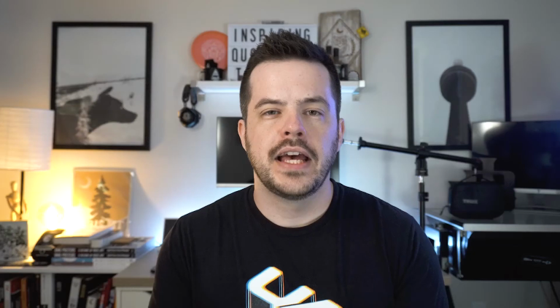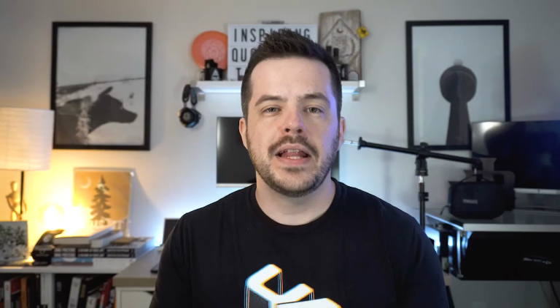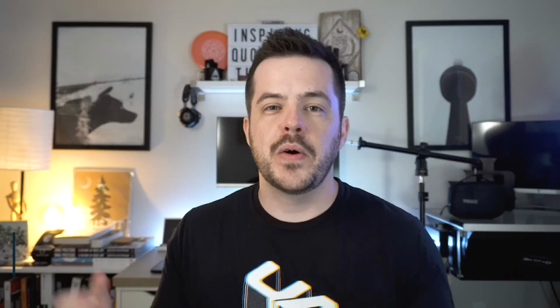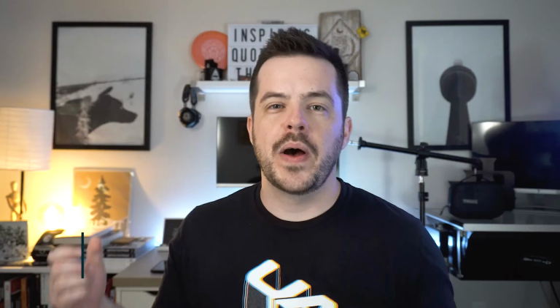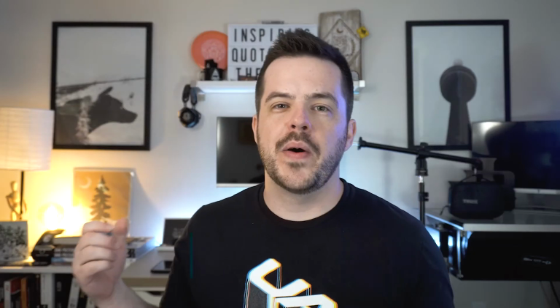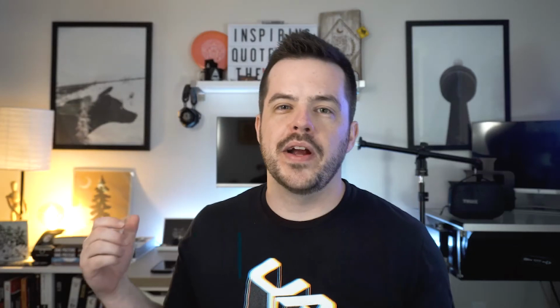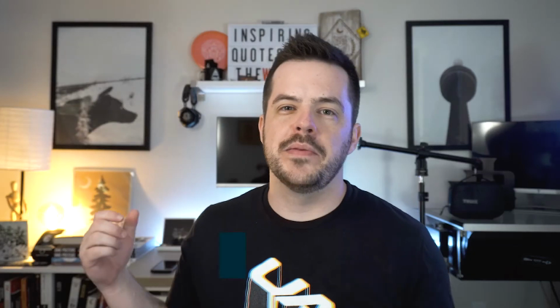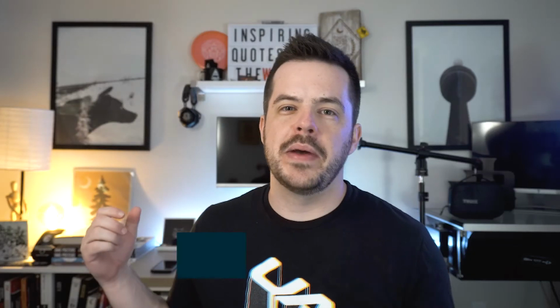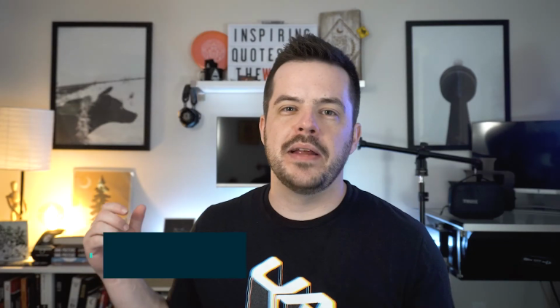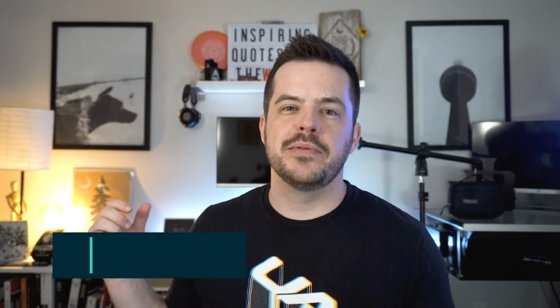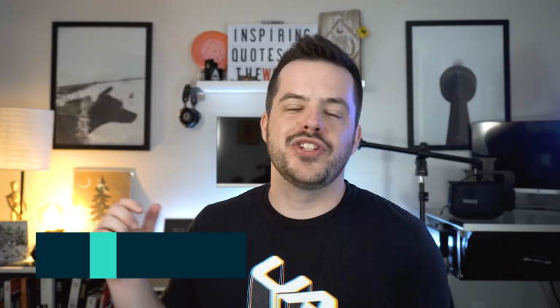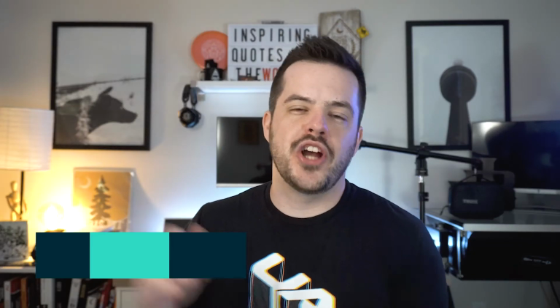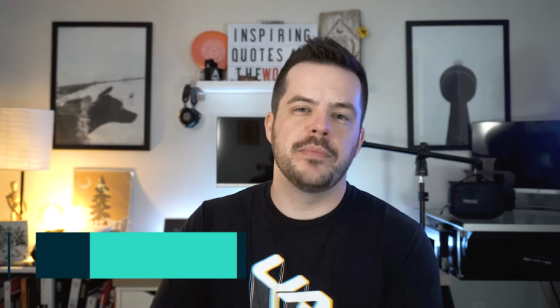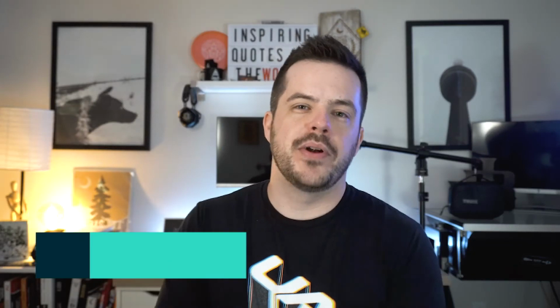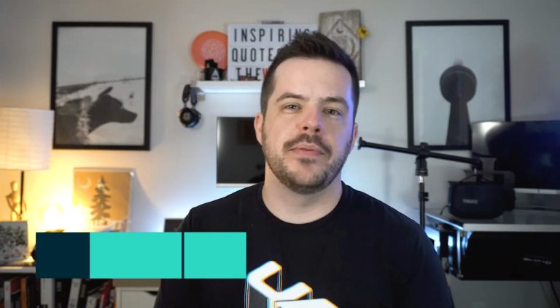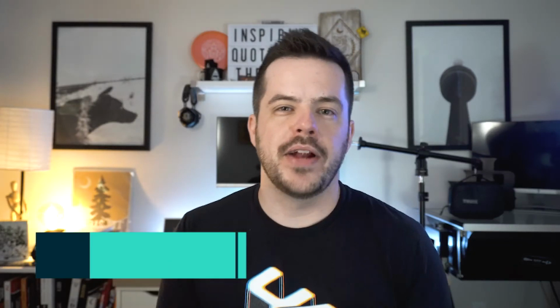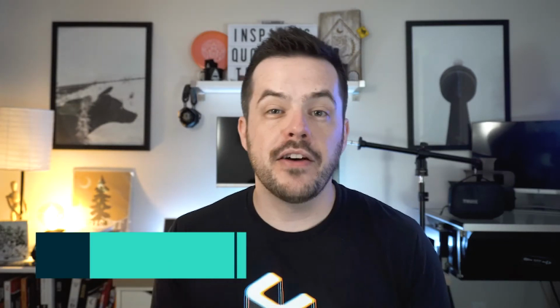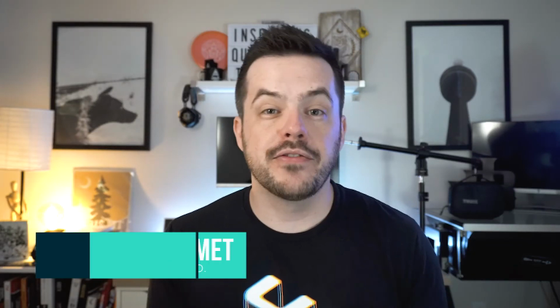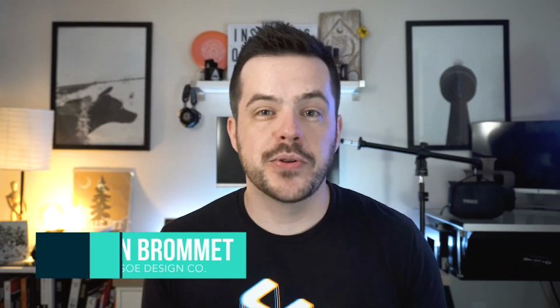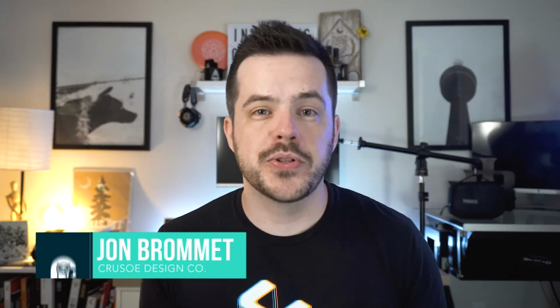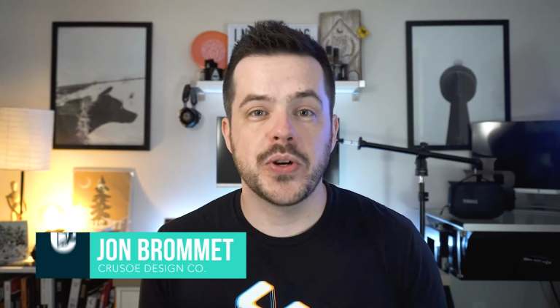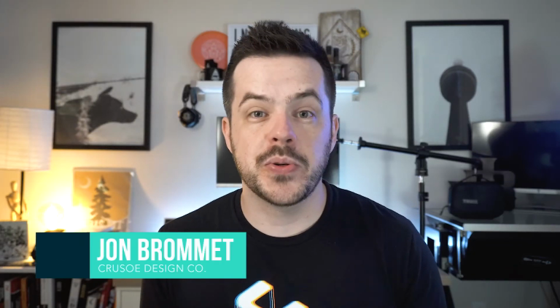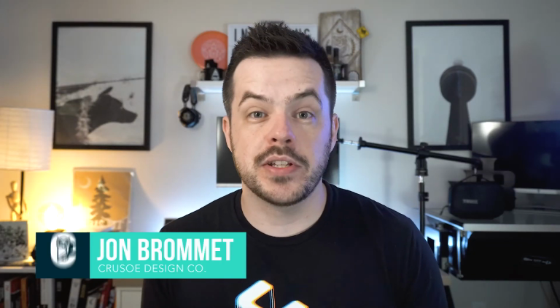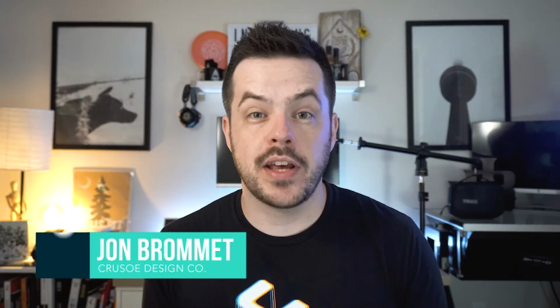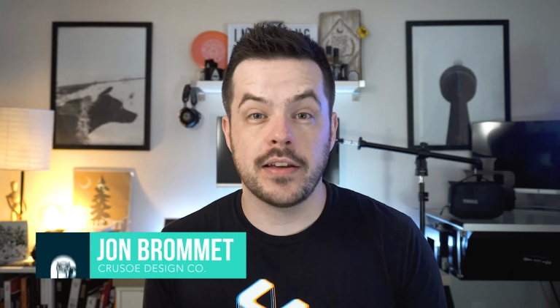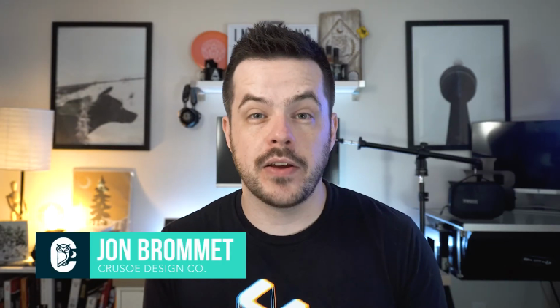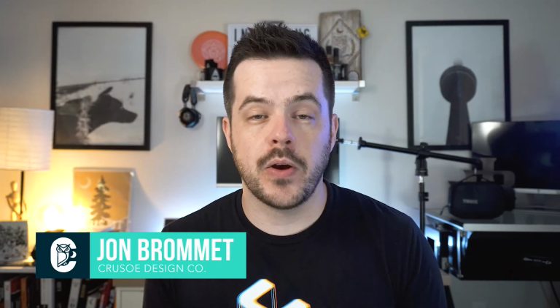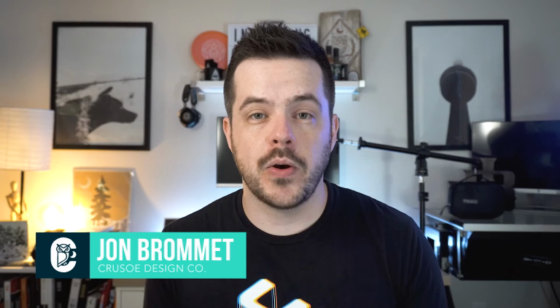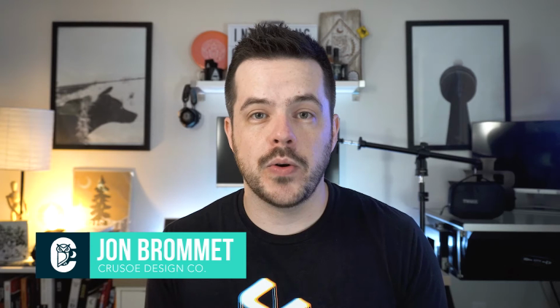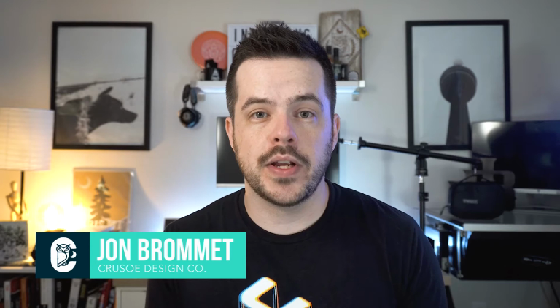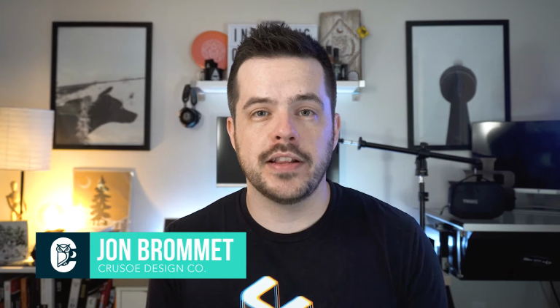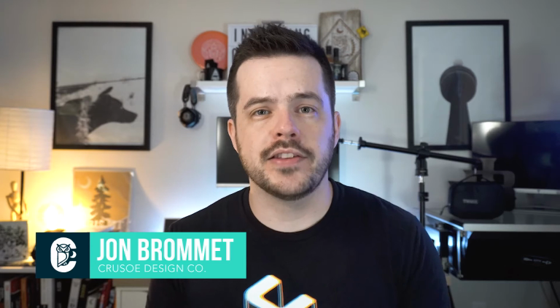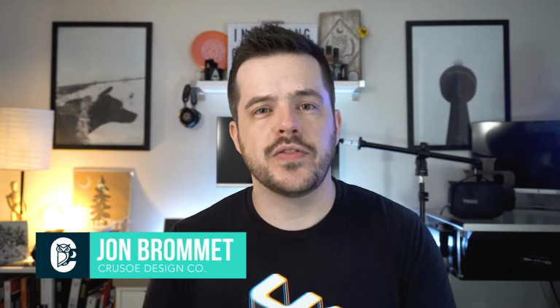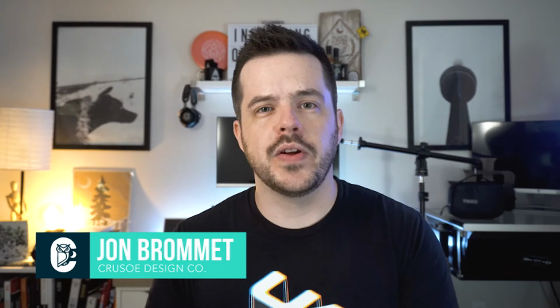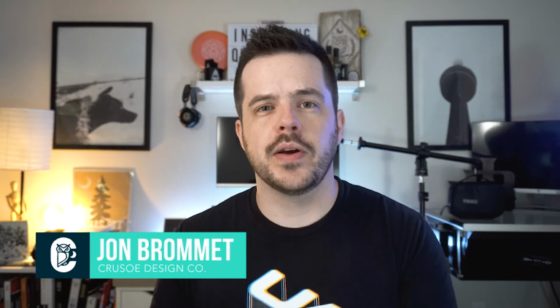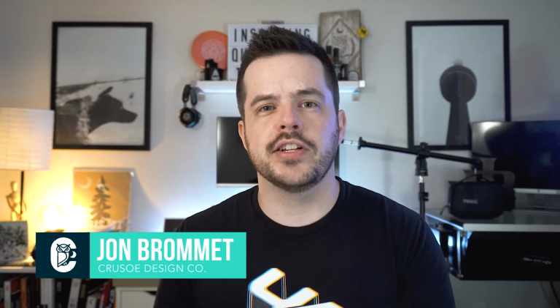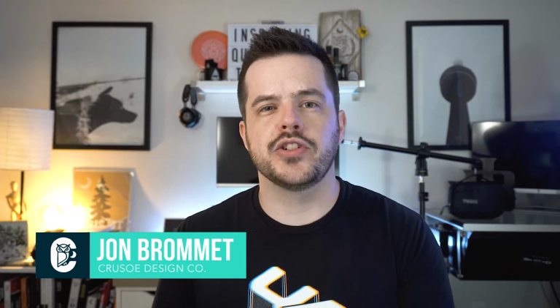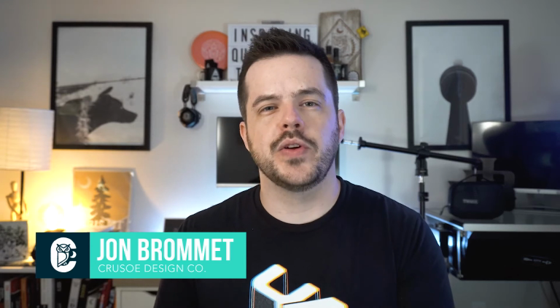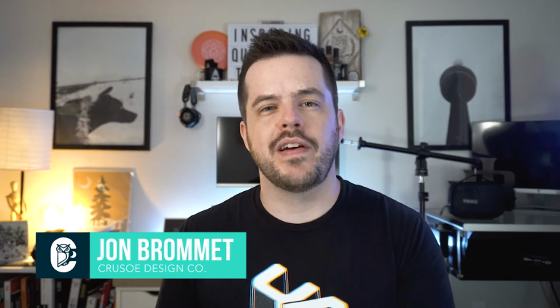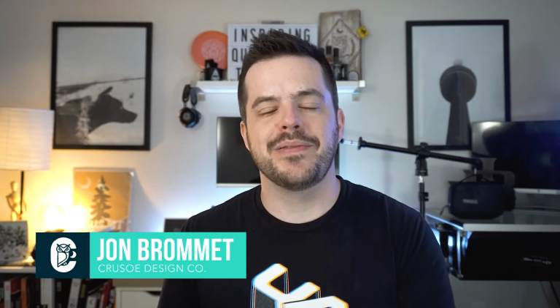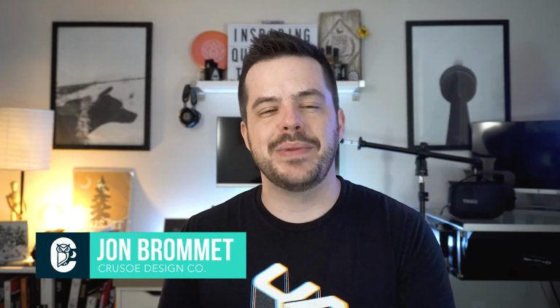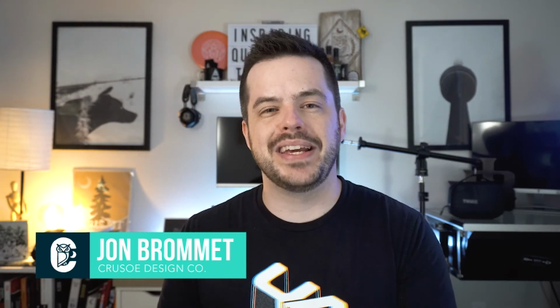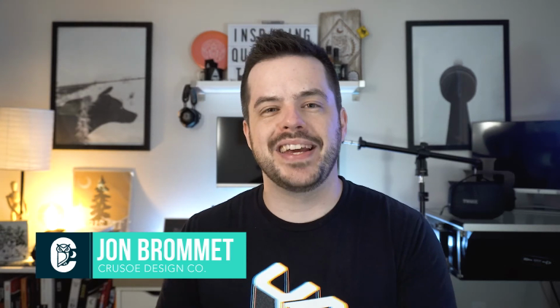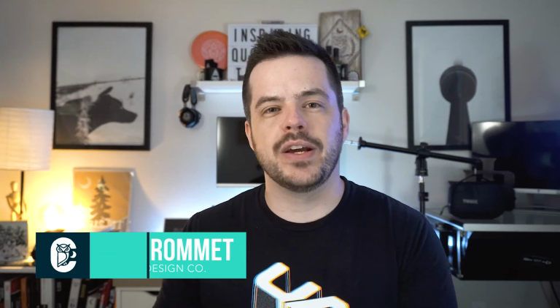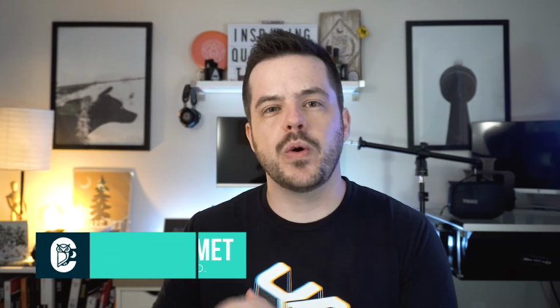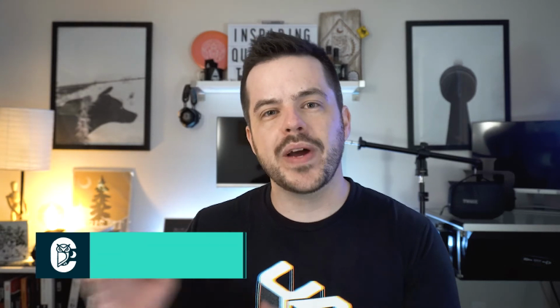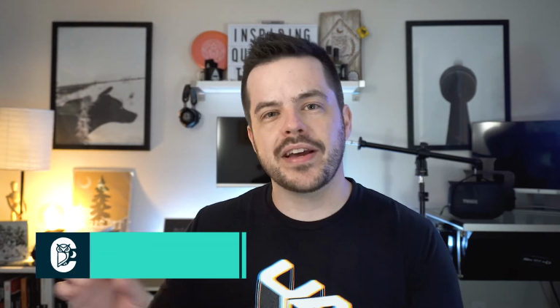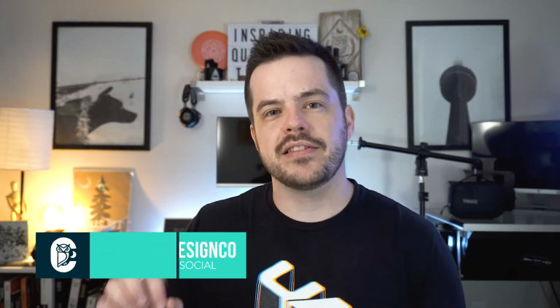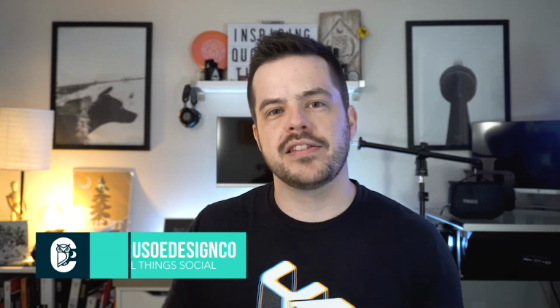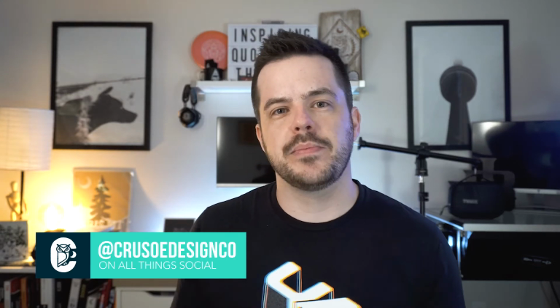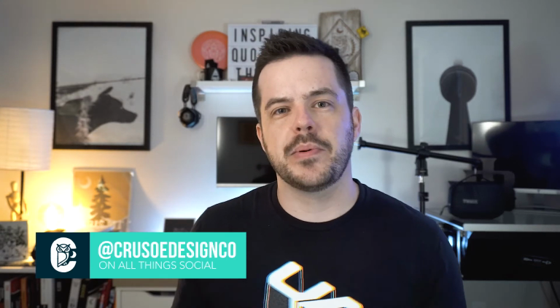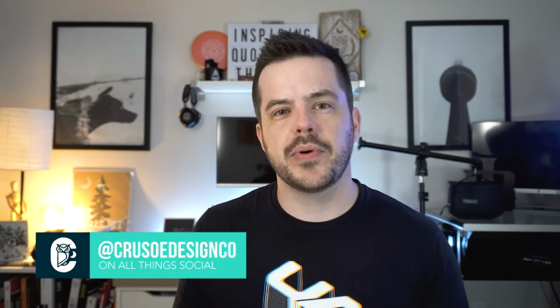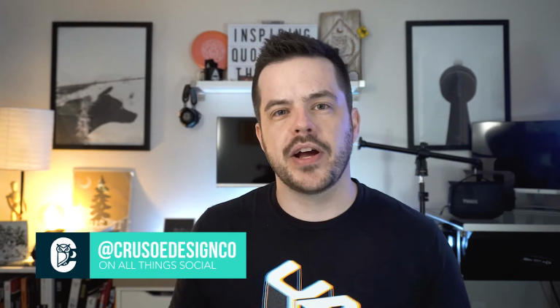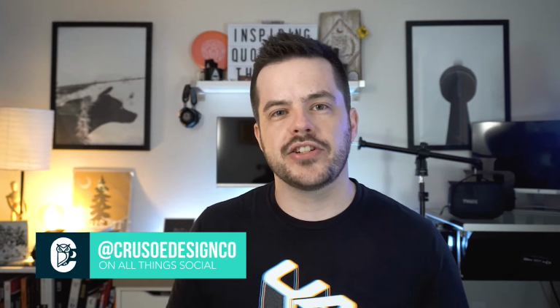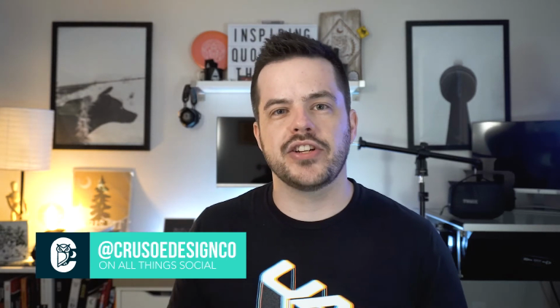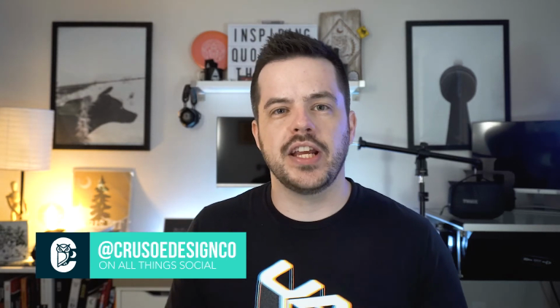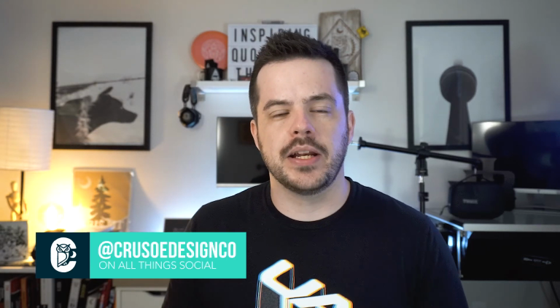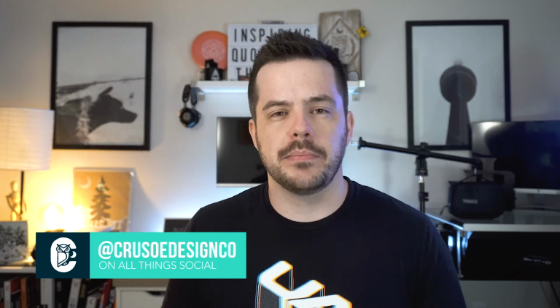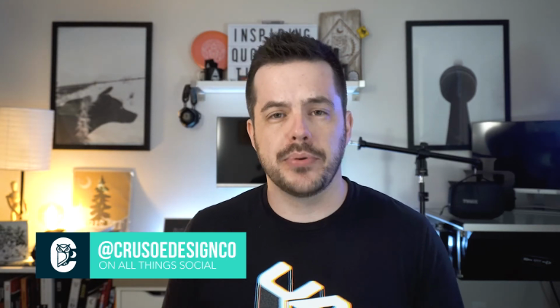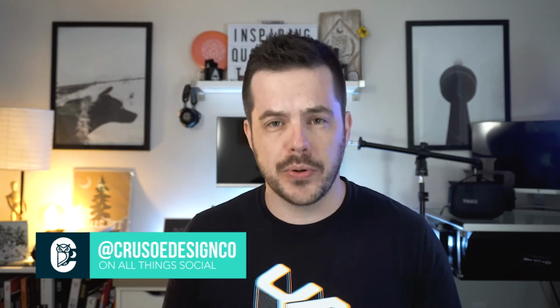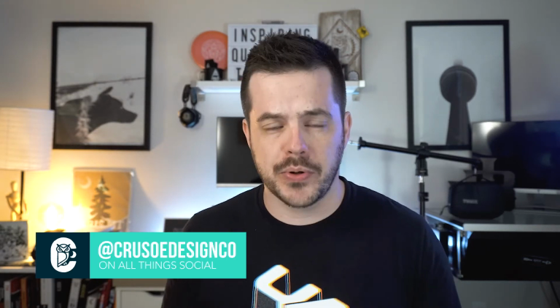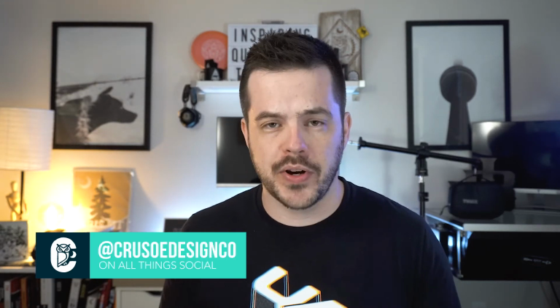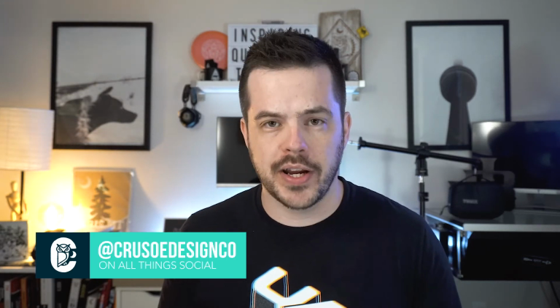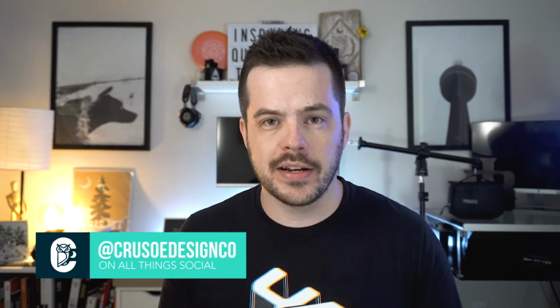Hello, how are you? My name is Jon Bromit of Crusoe Design Co and in this video I'm going to show you how to make a quick stipple brush in Procreate.